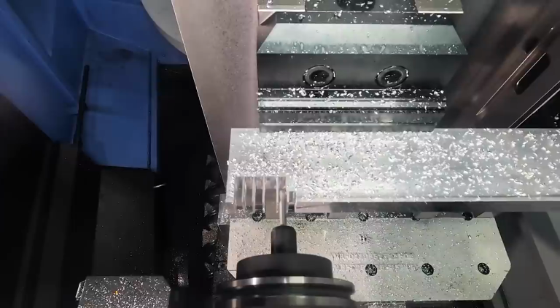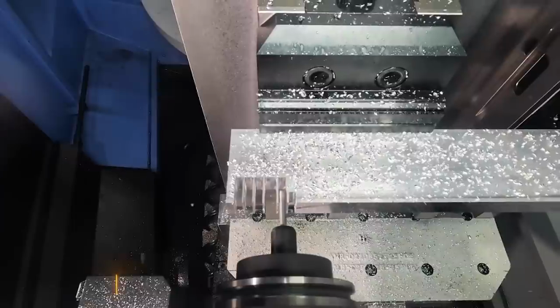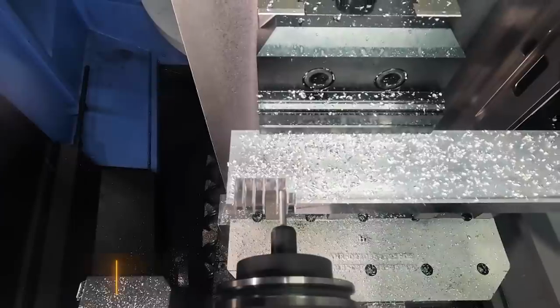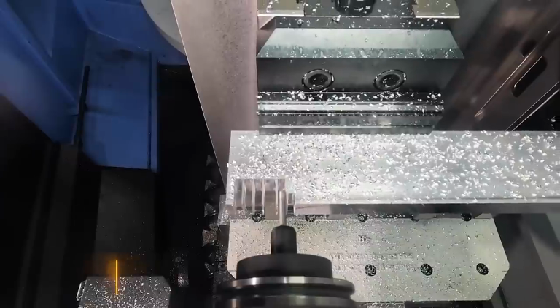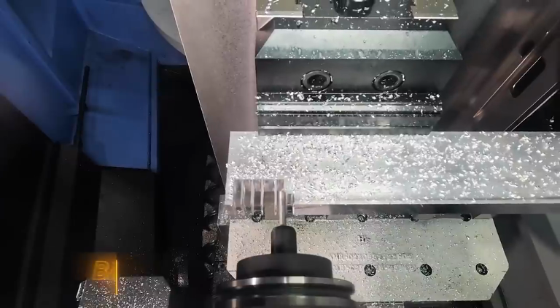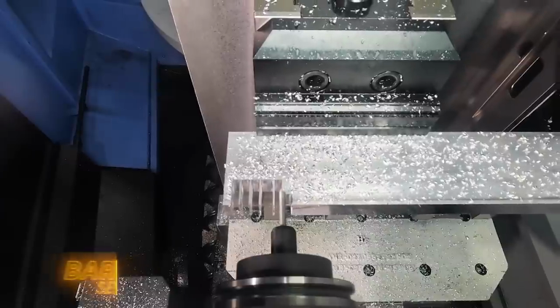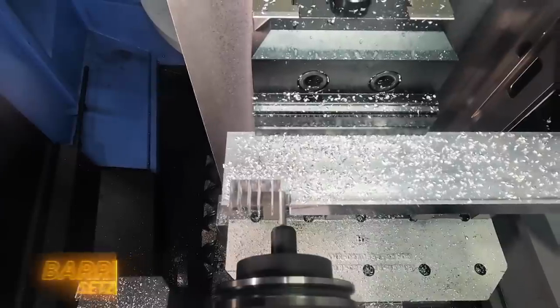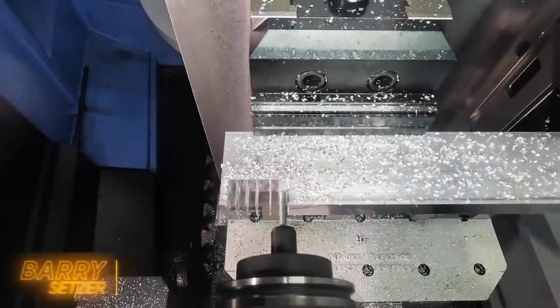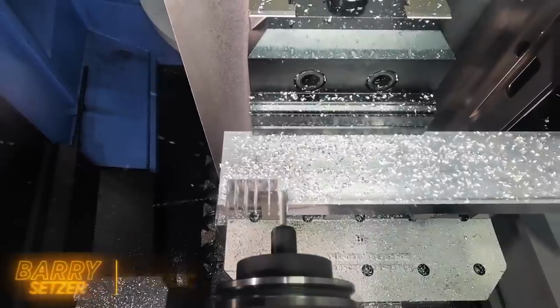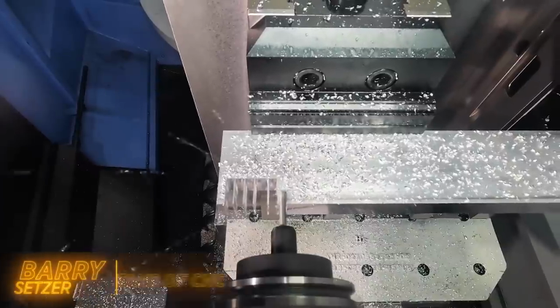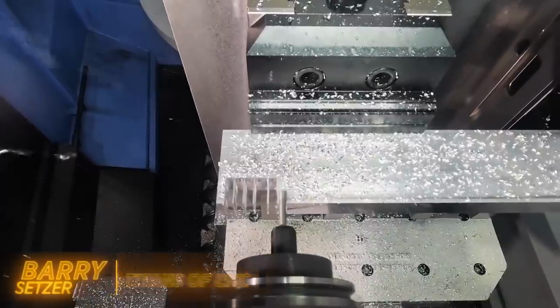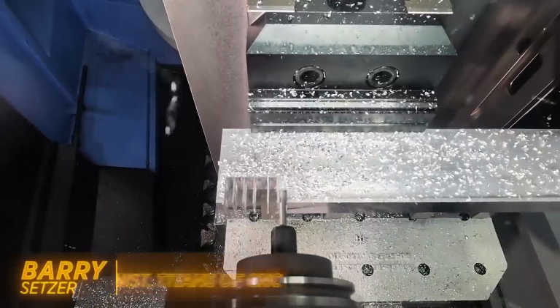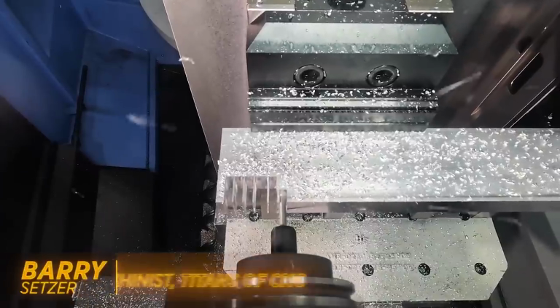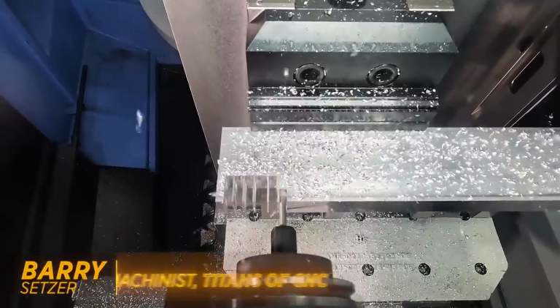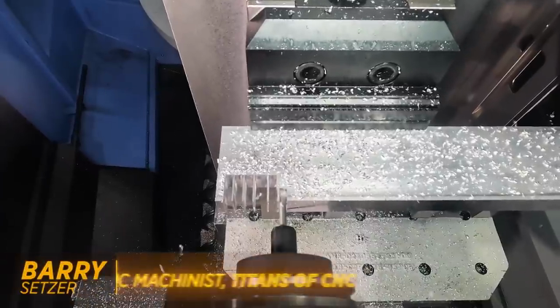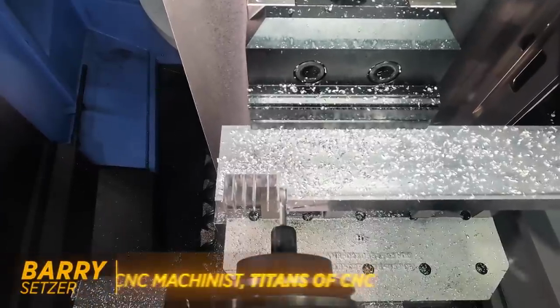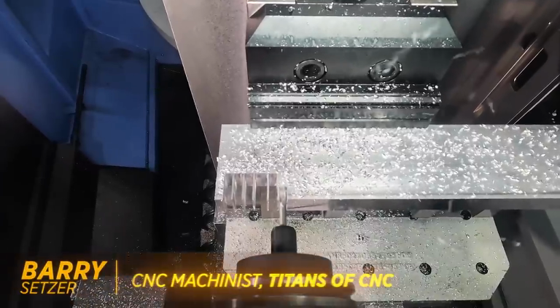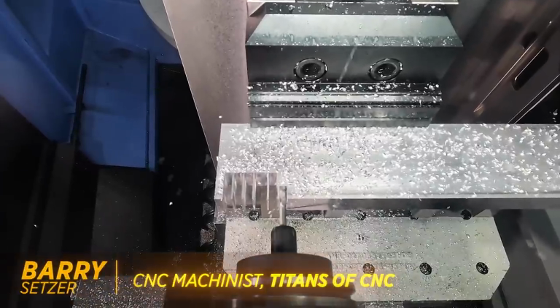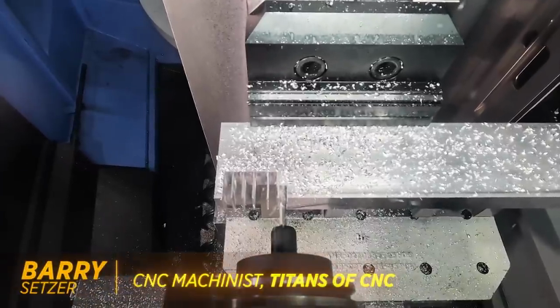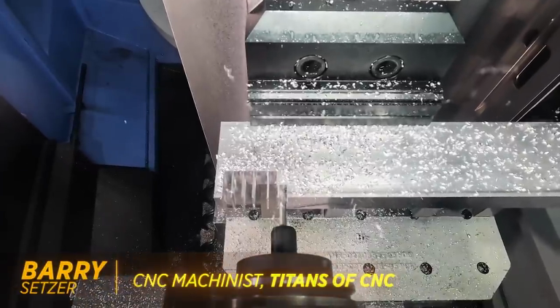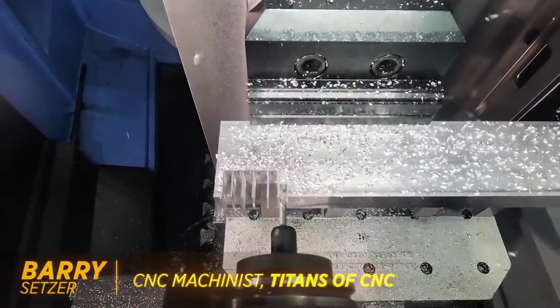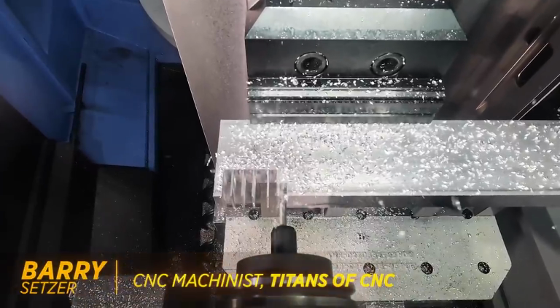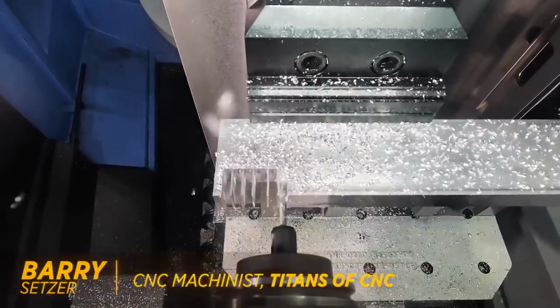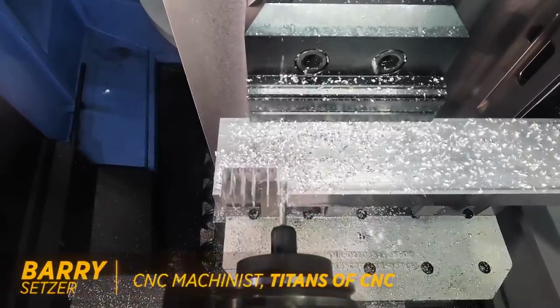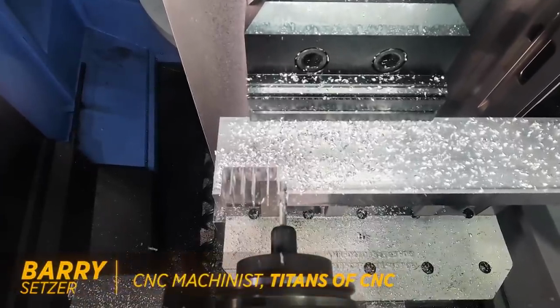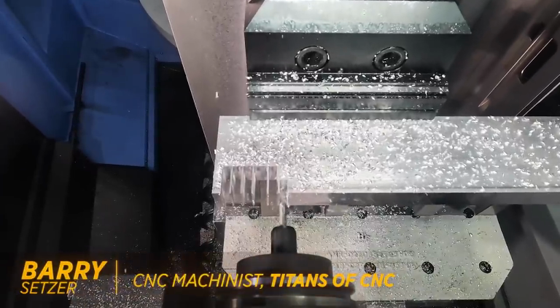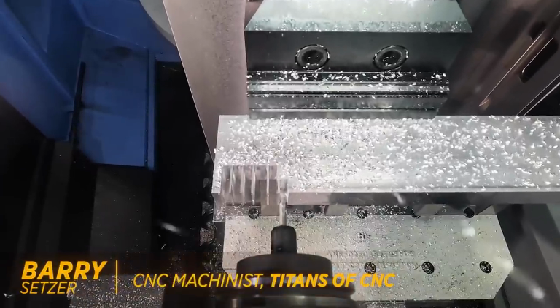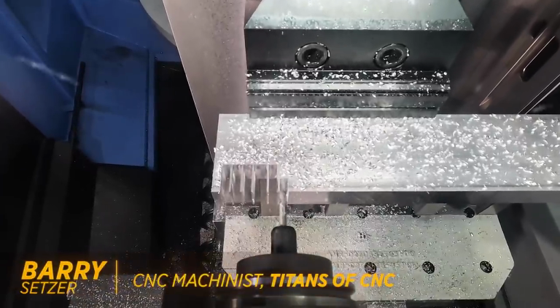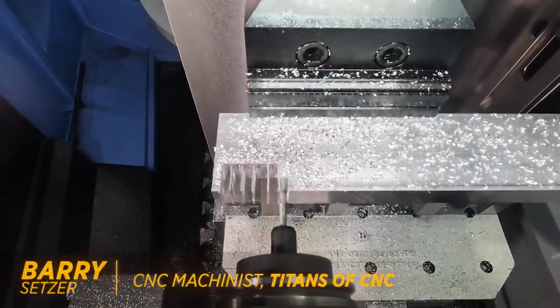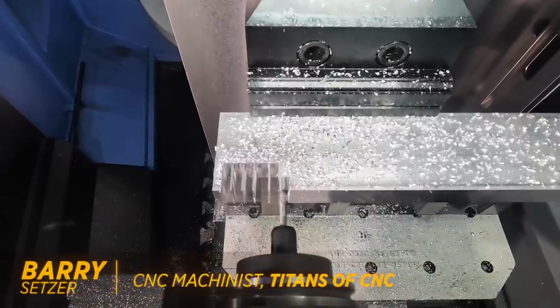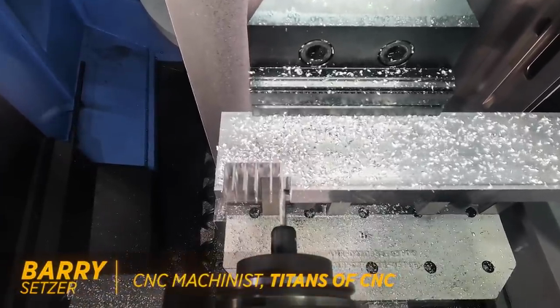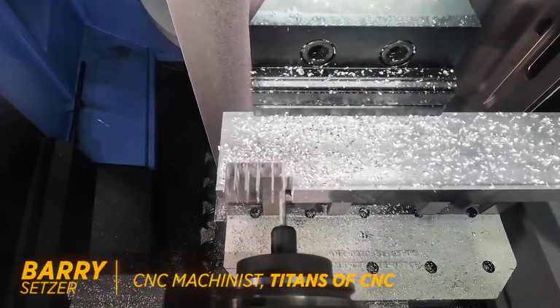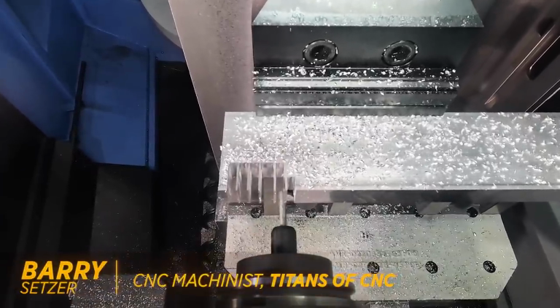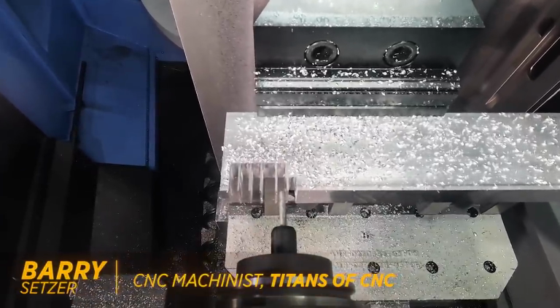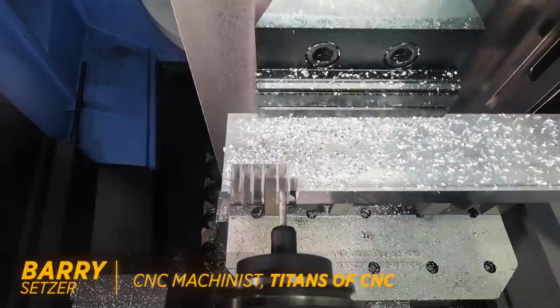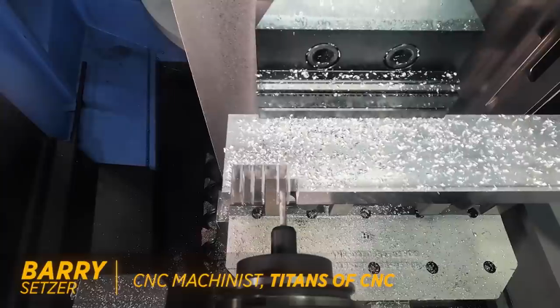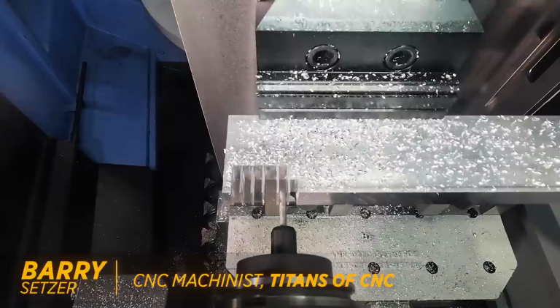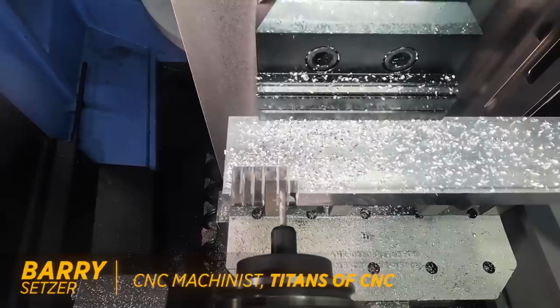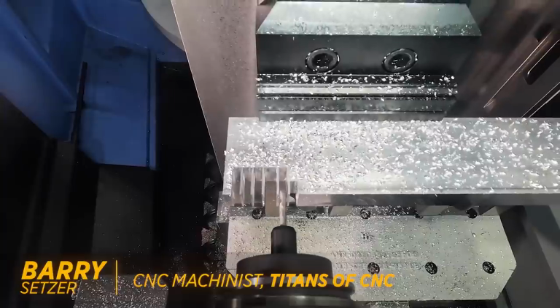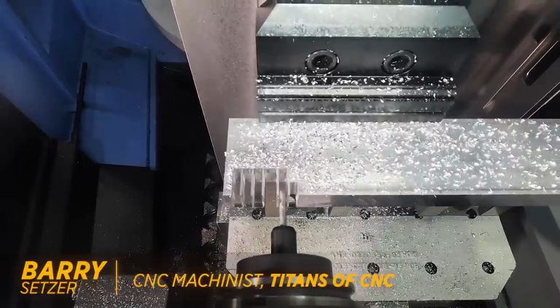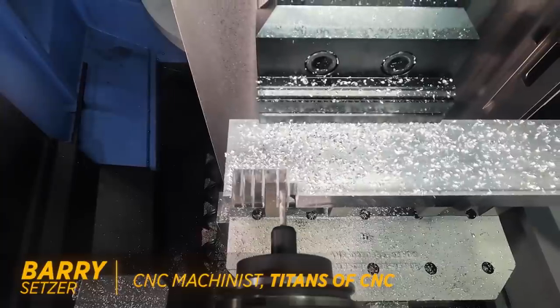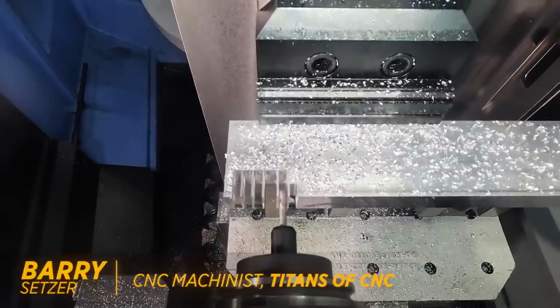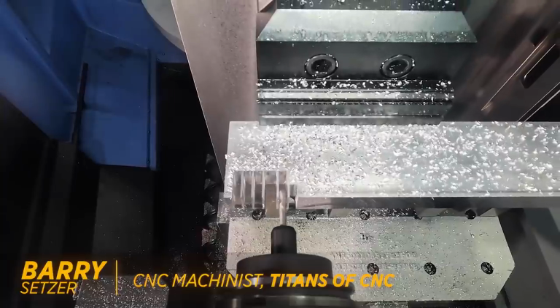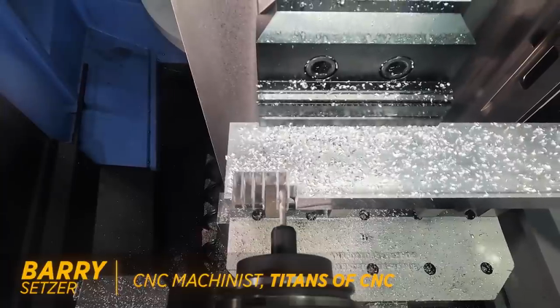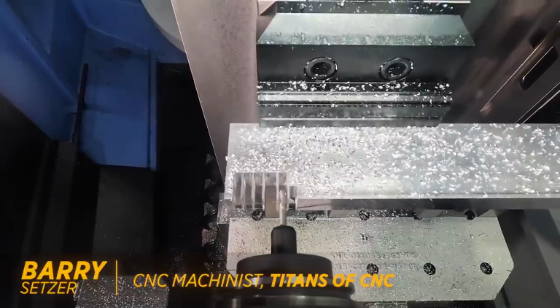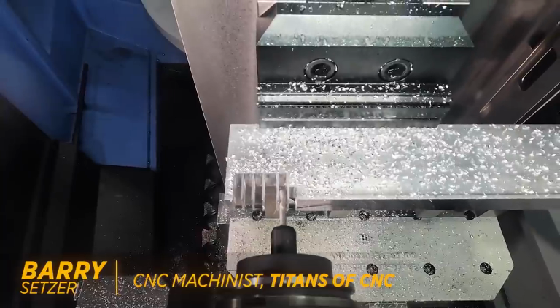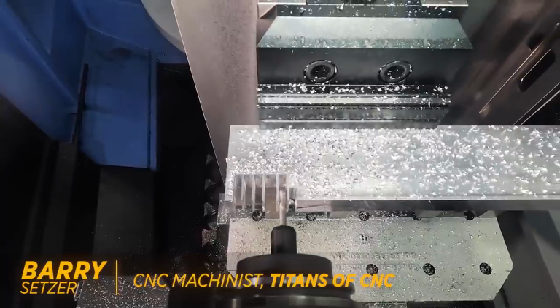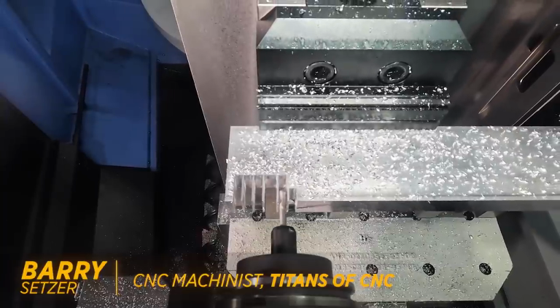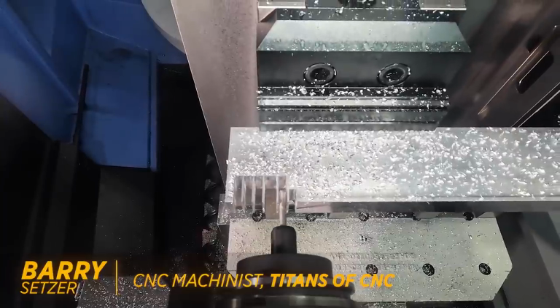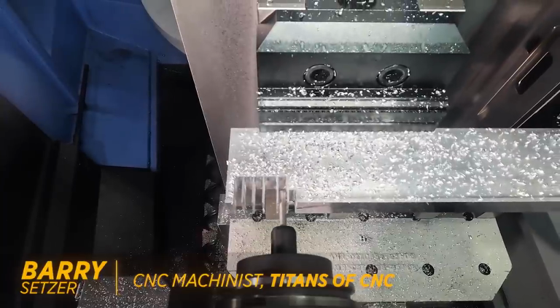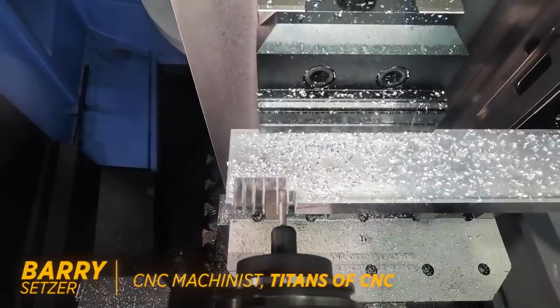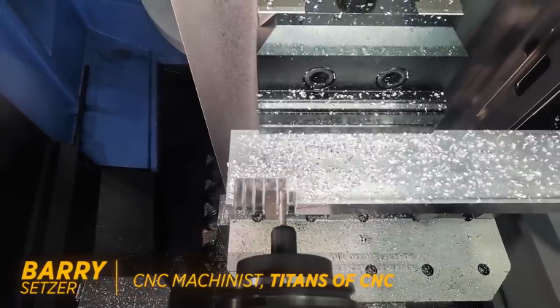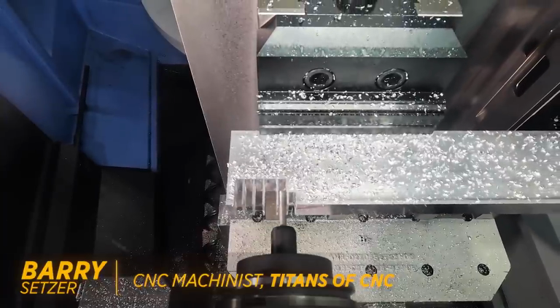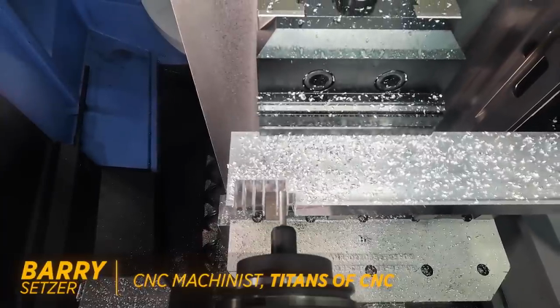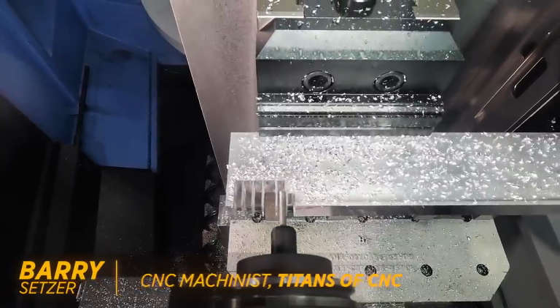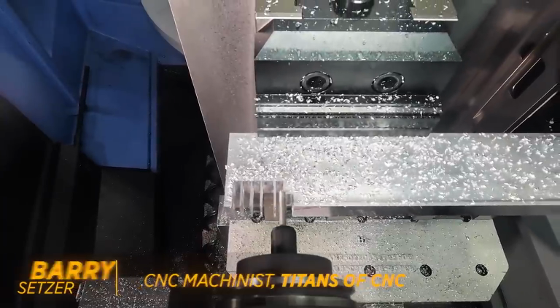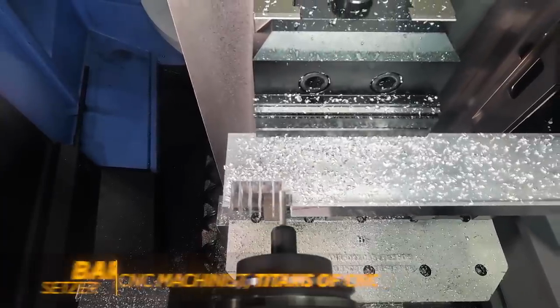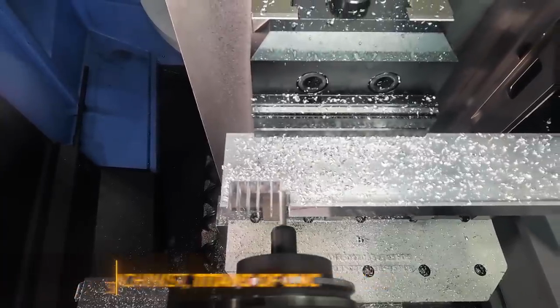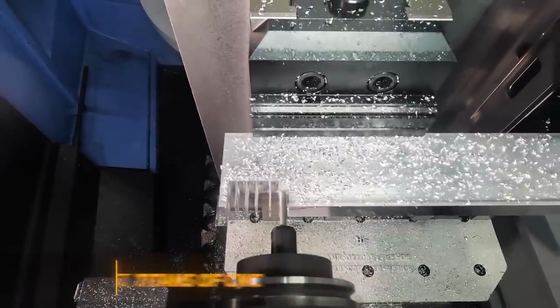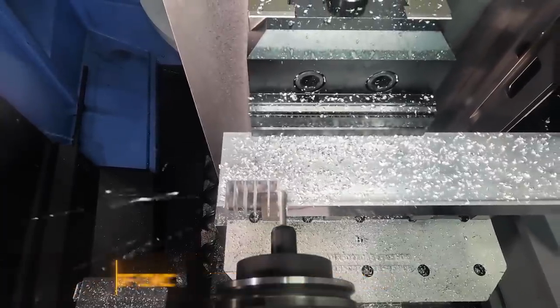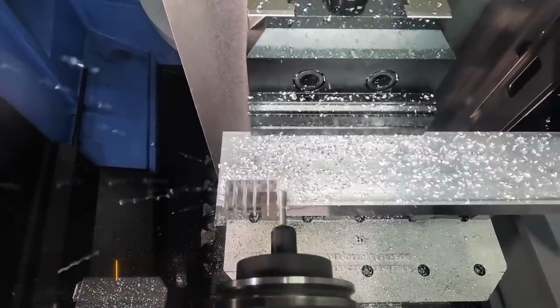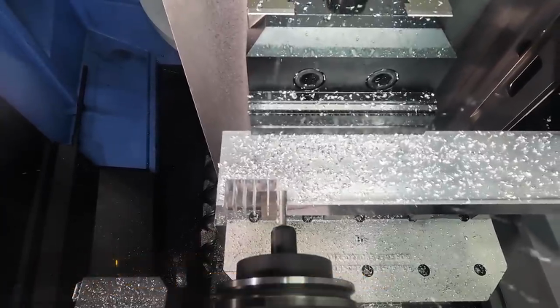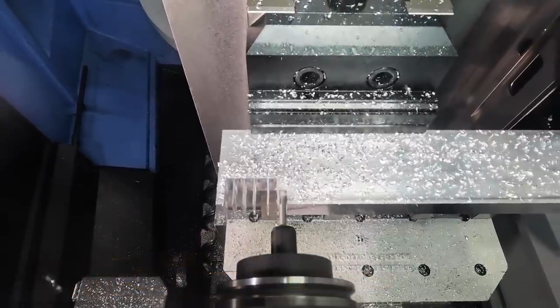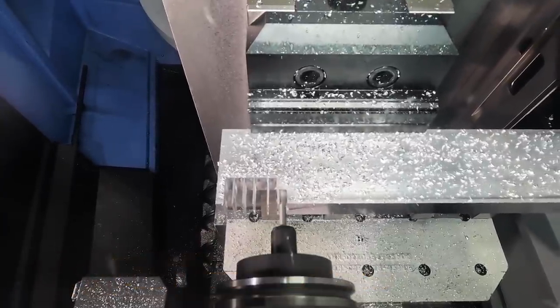What's up everybody, this is Barry at Titans of CNC. Today I wanted to try to spread a little bit of Christmas cheer and get a part to play Jingle Bells for us.